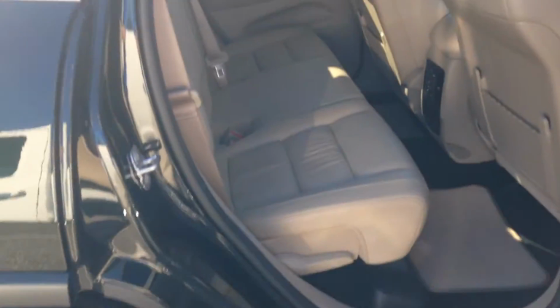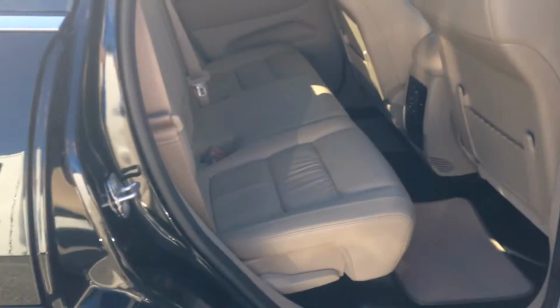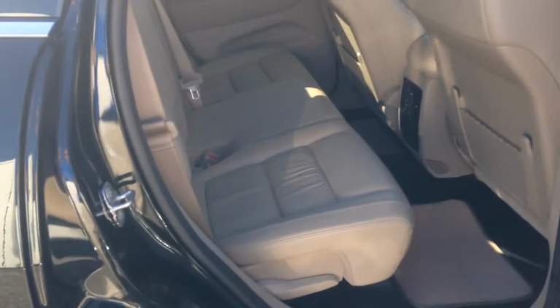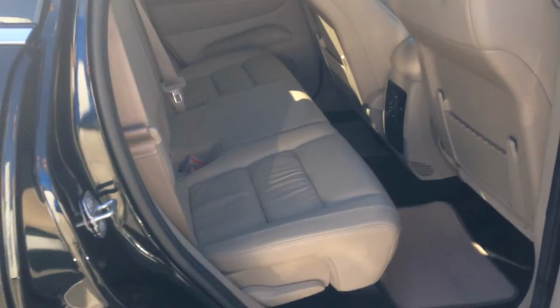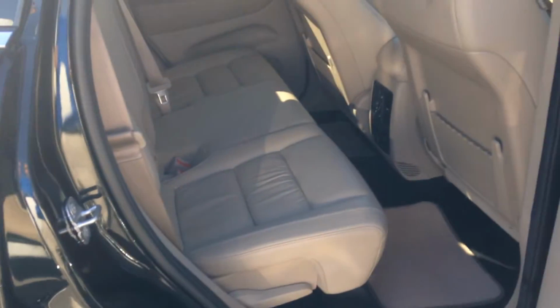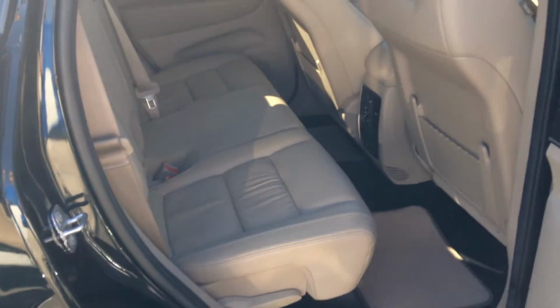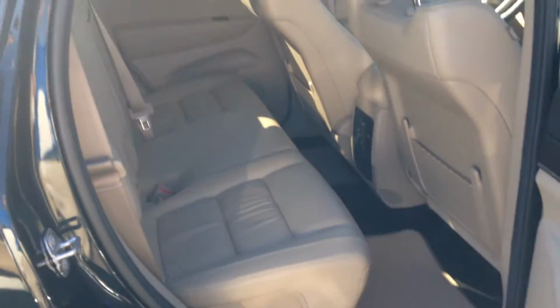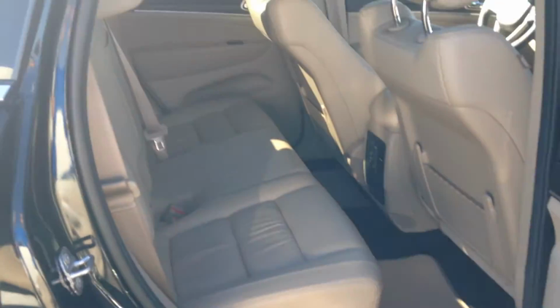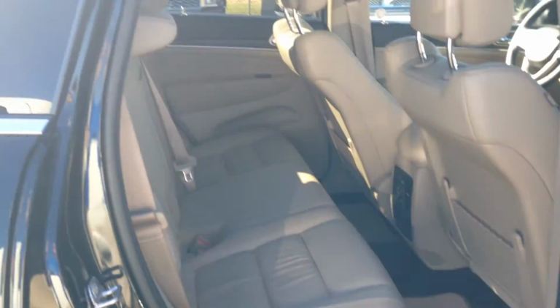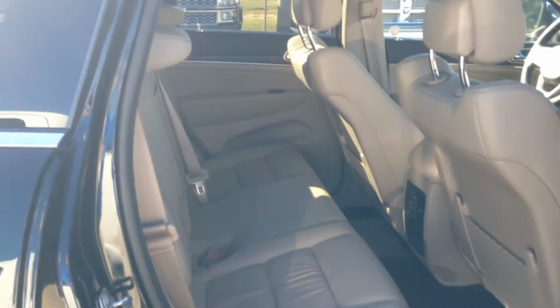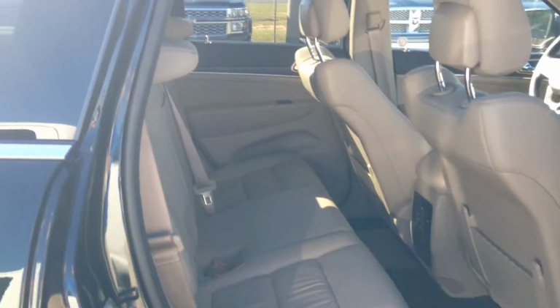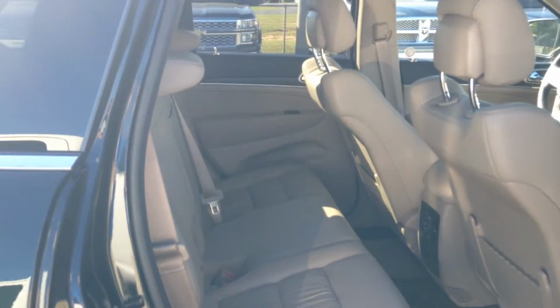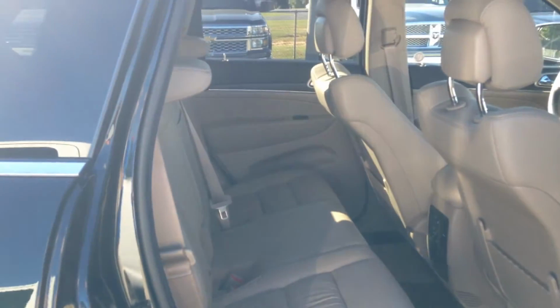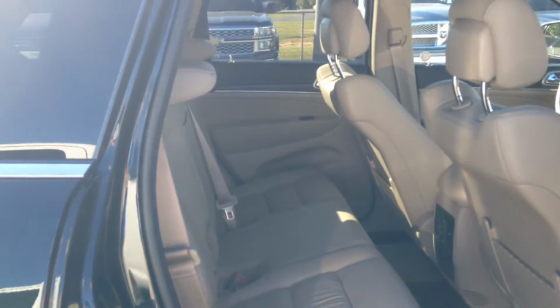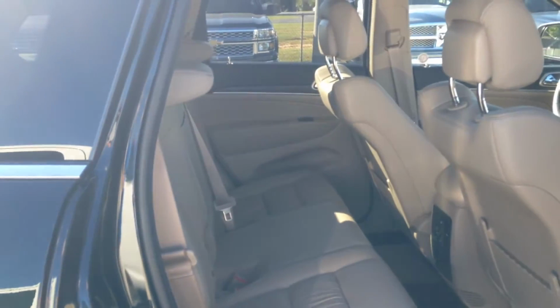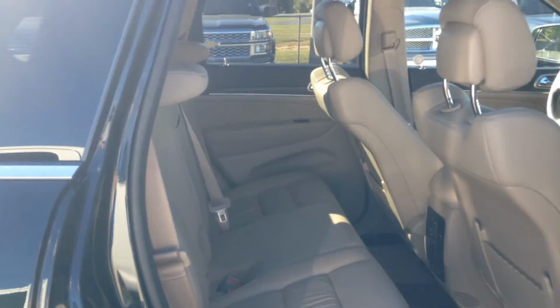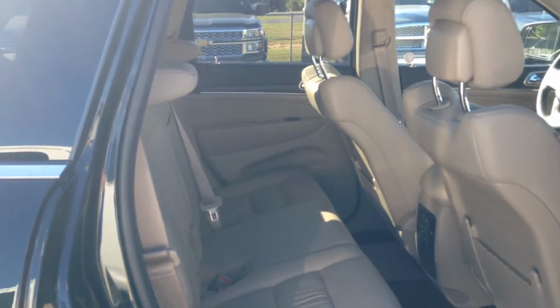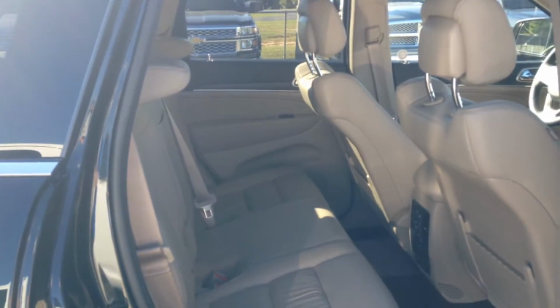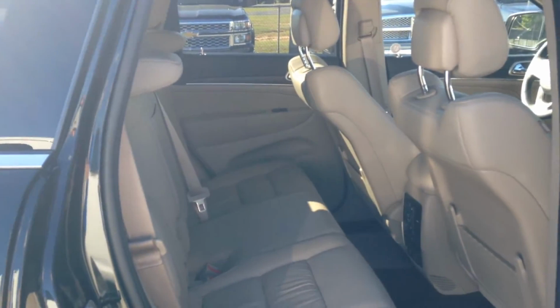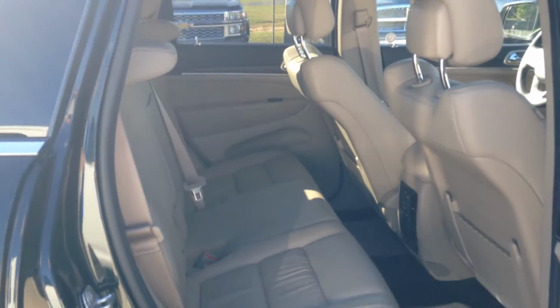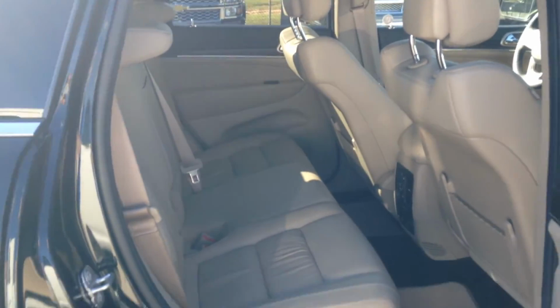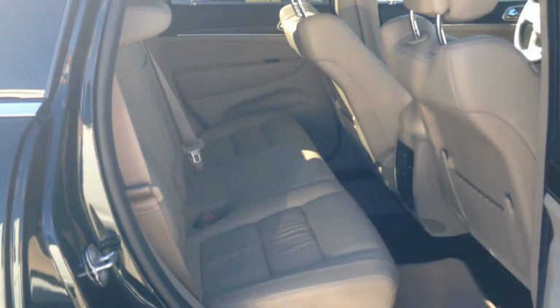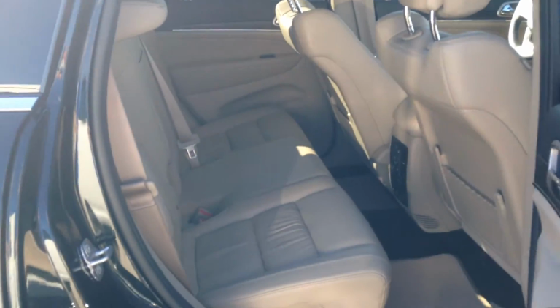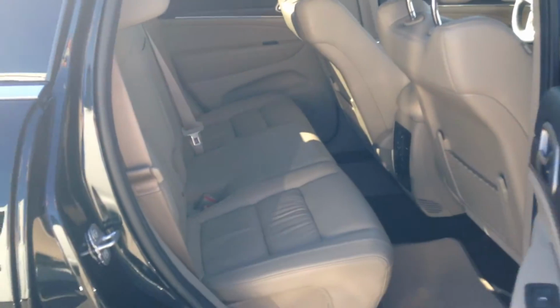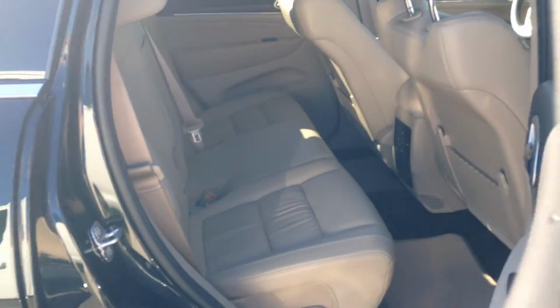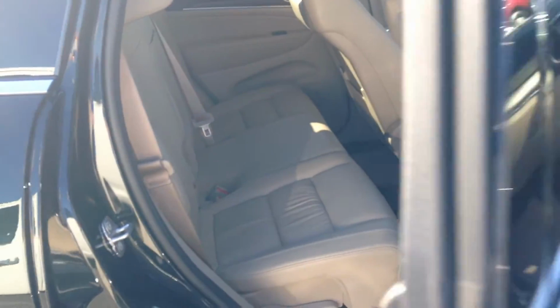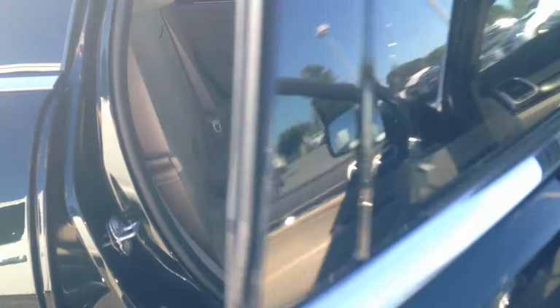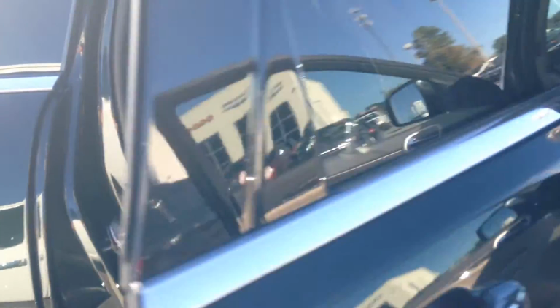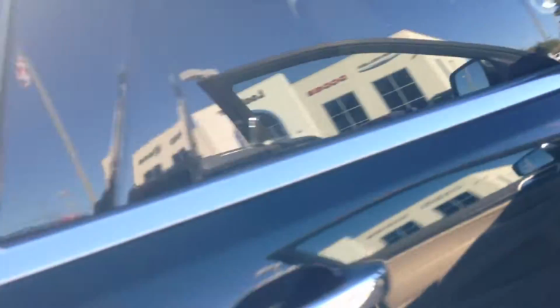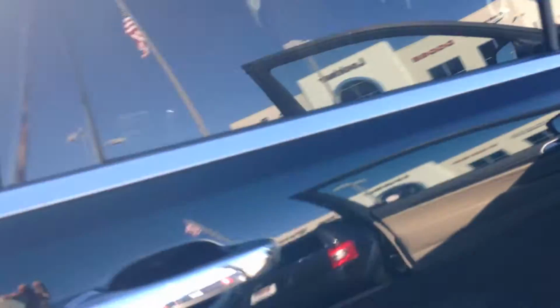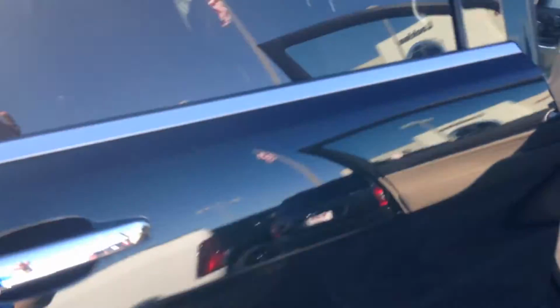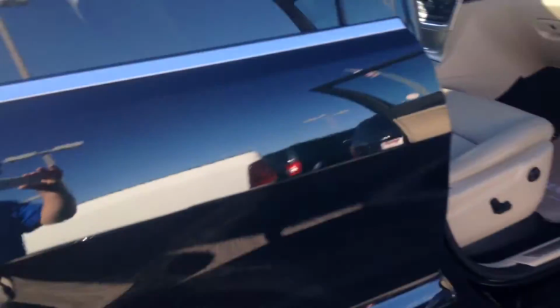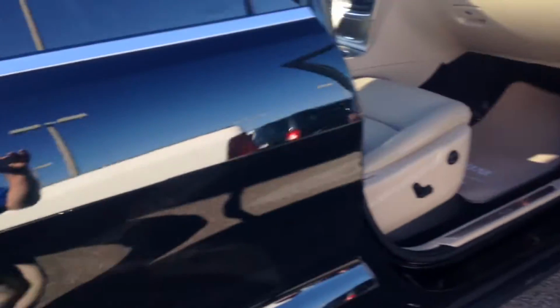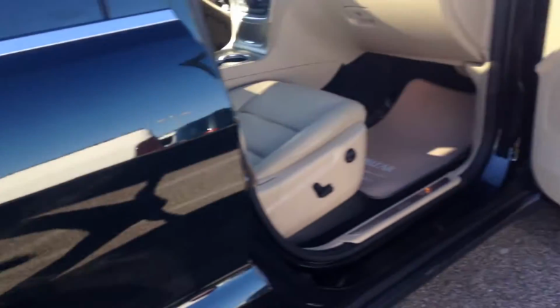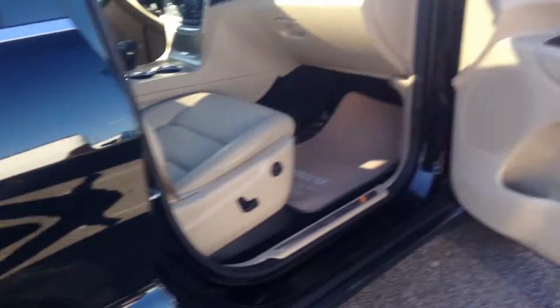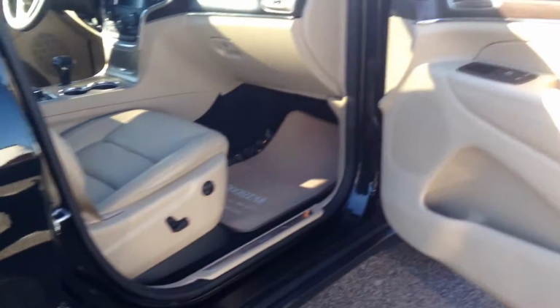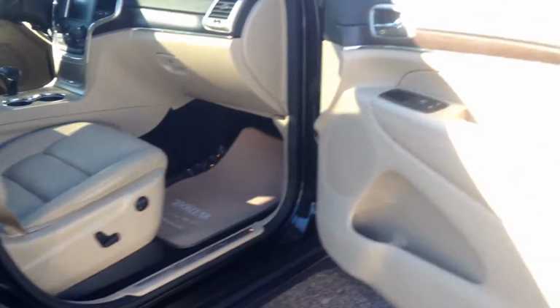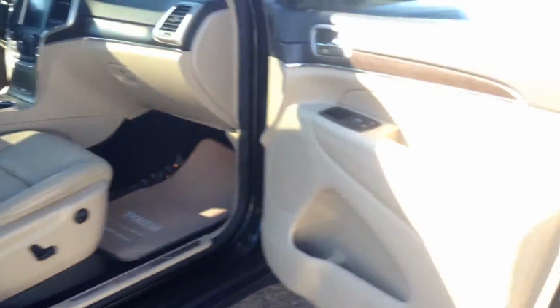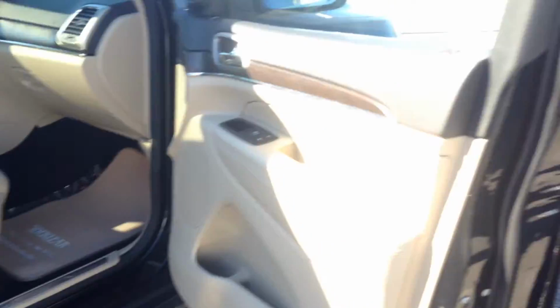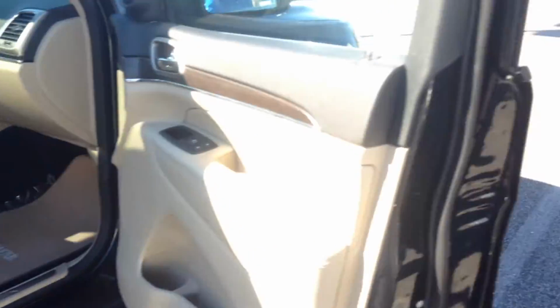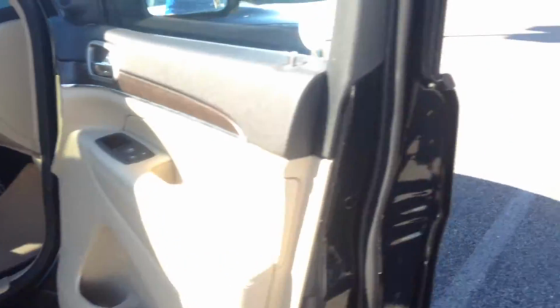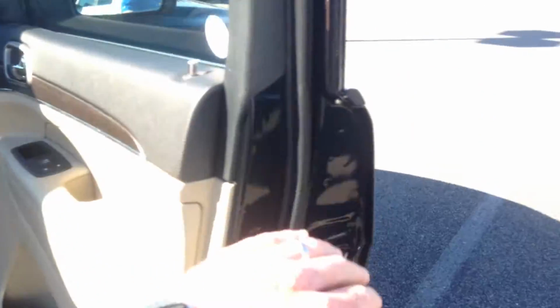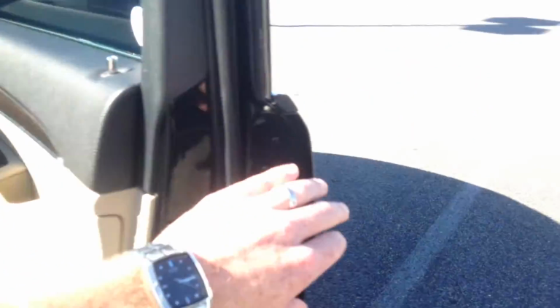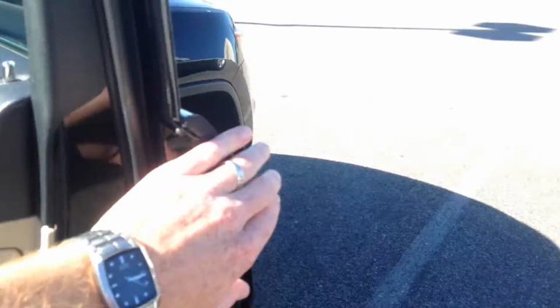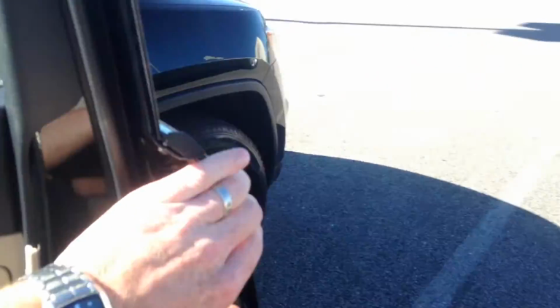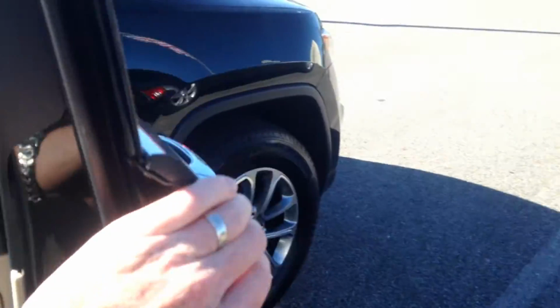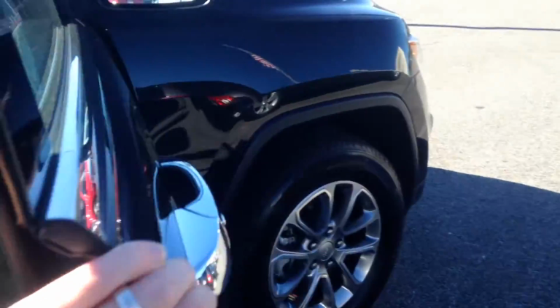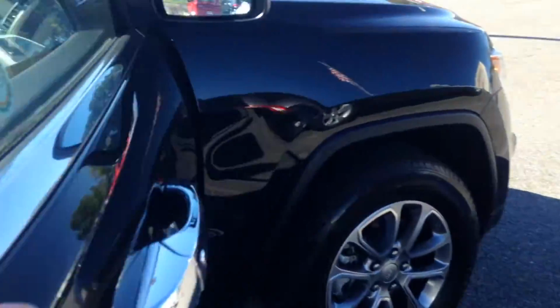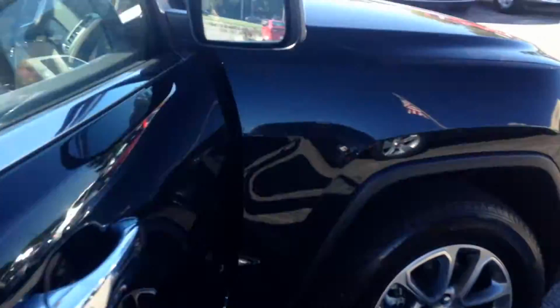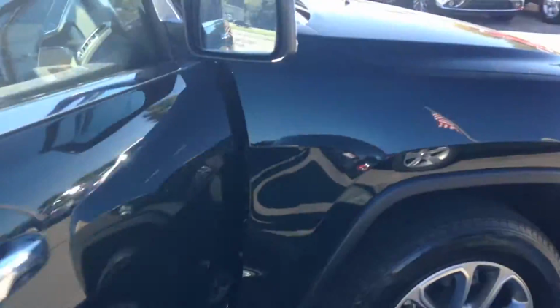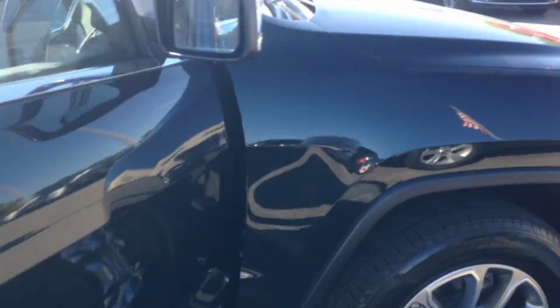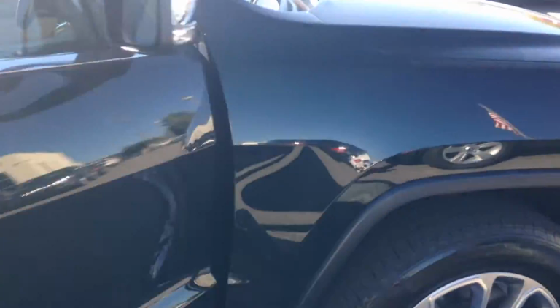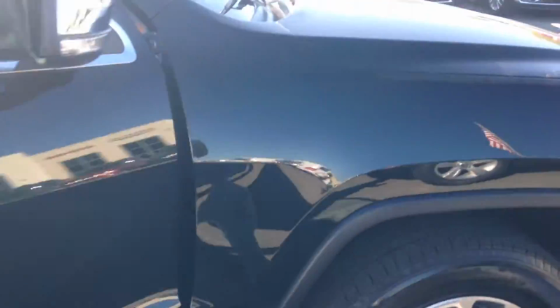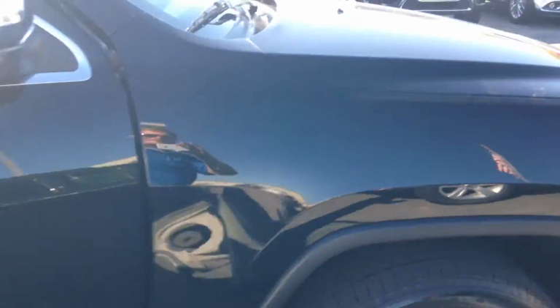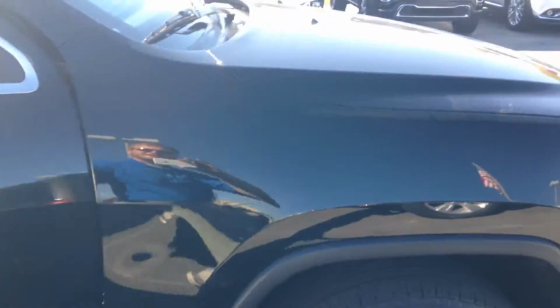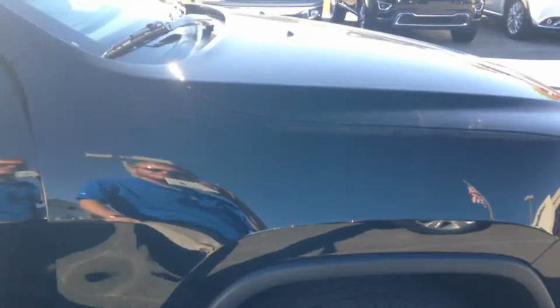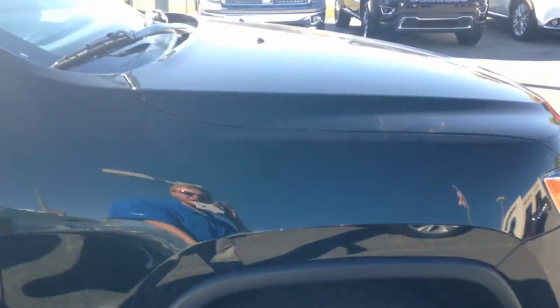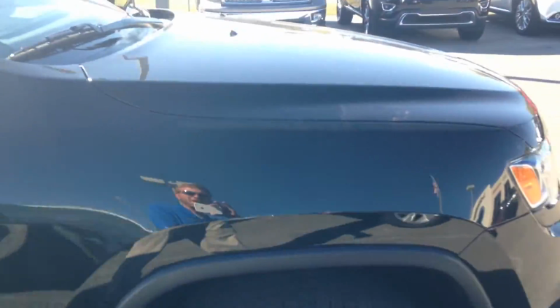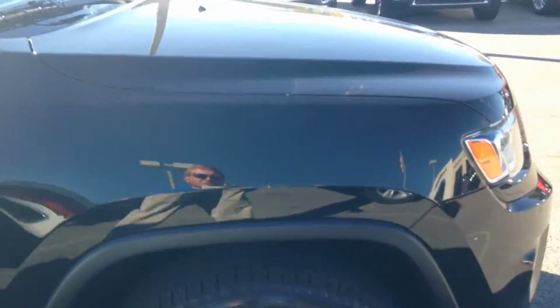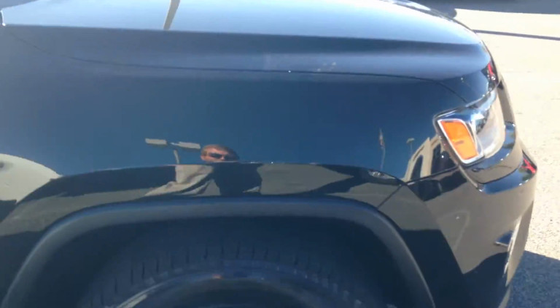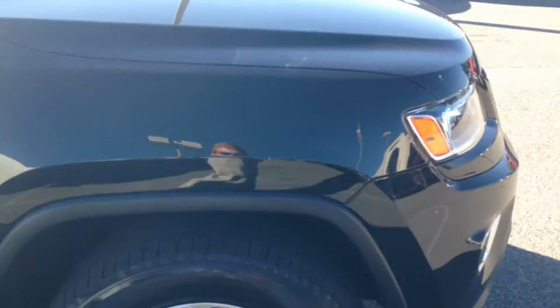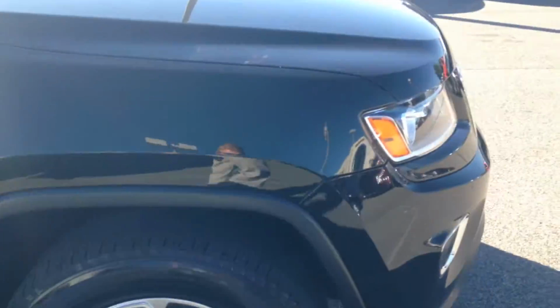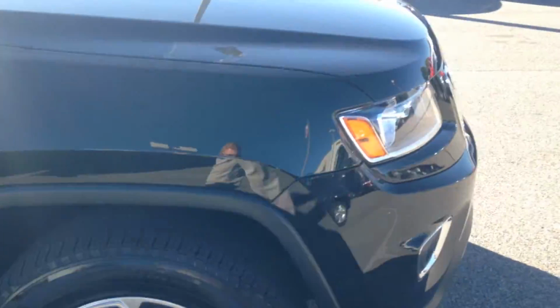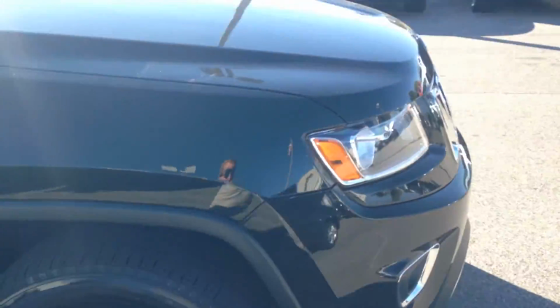Very spacious, roomy back seat. Also has a power lift gate.